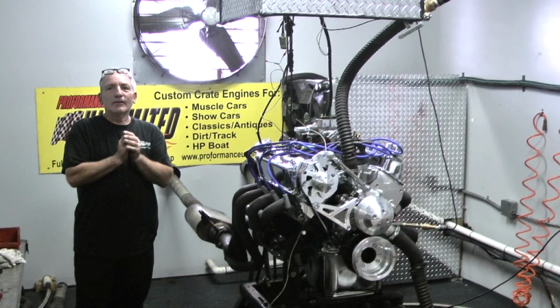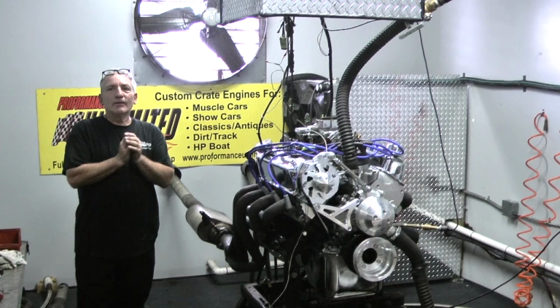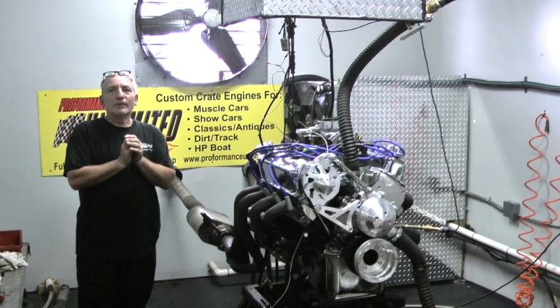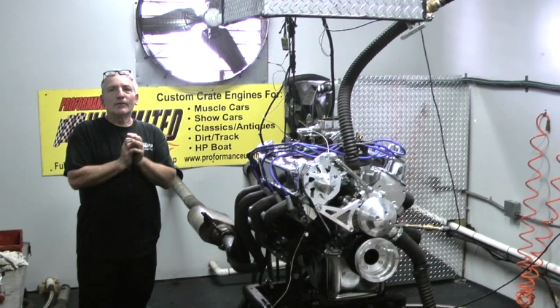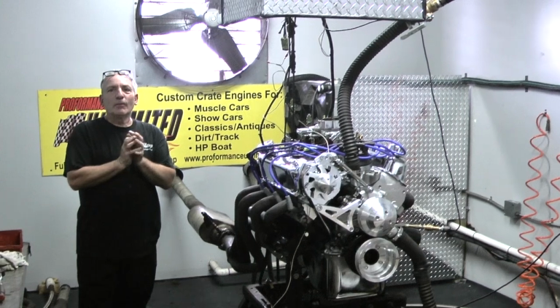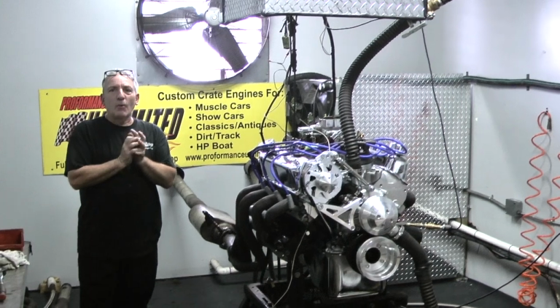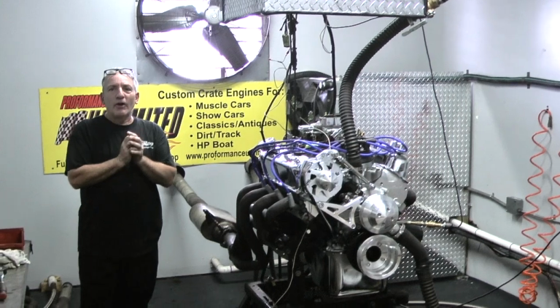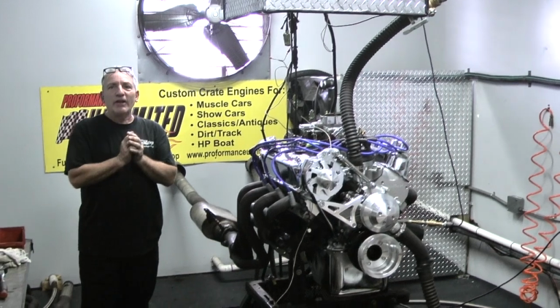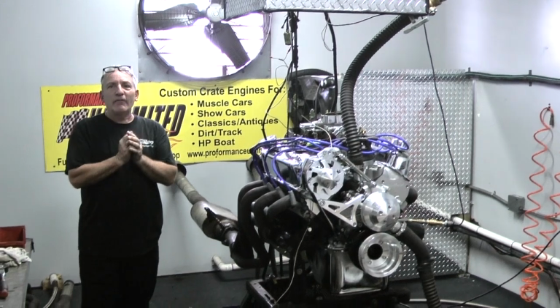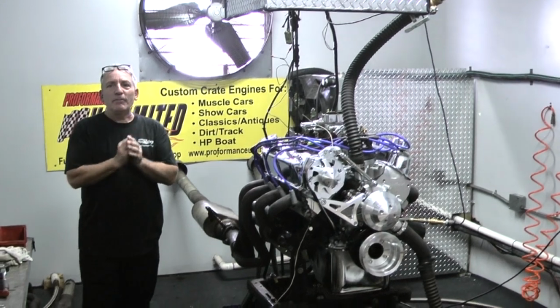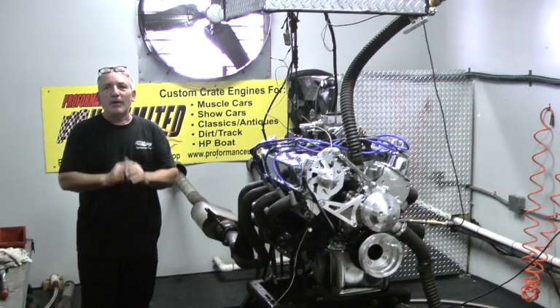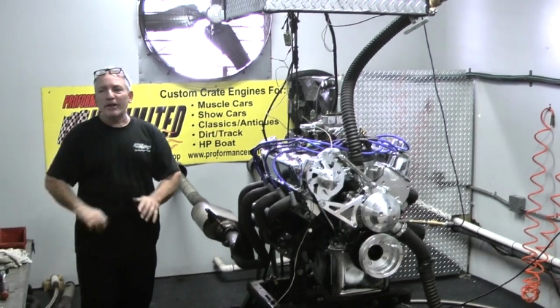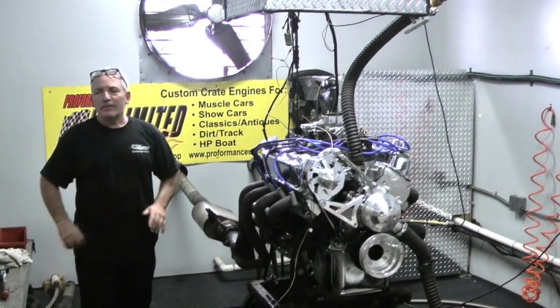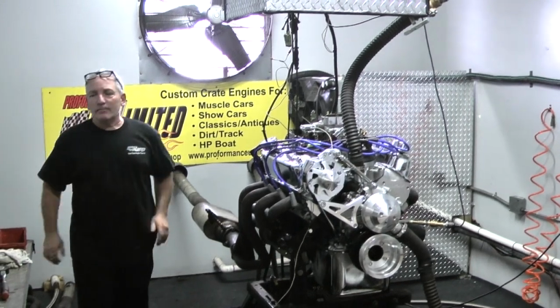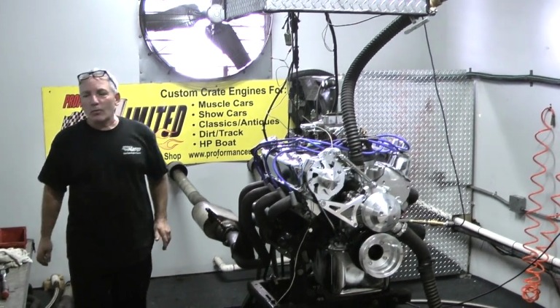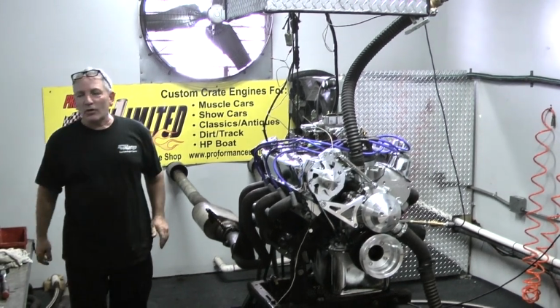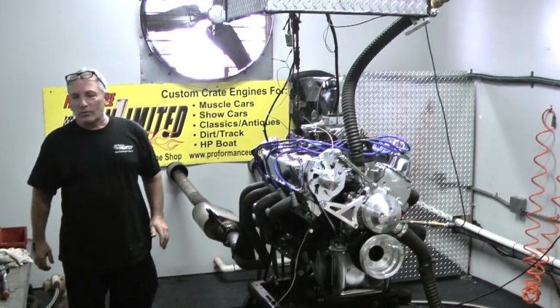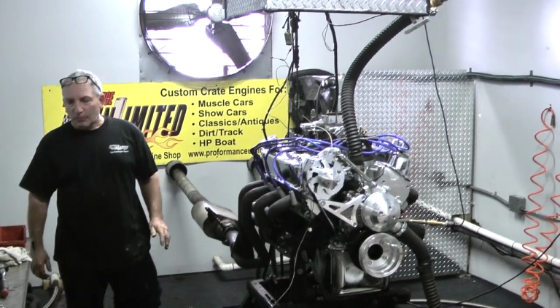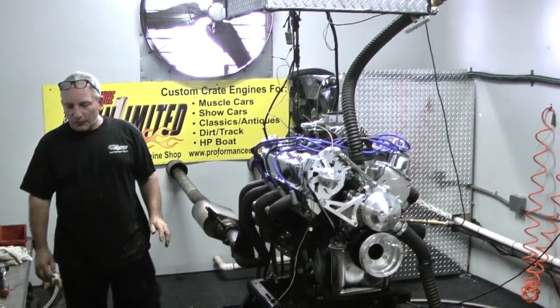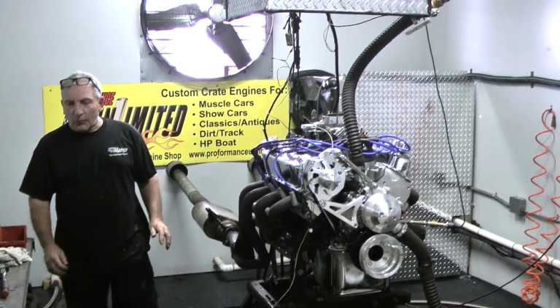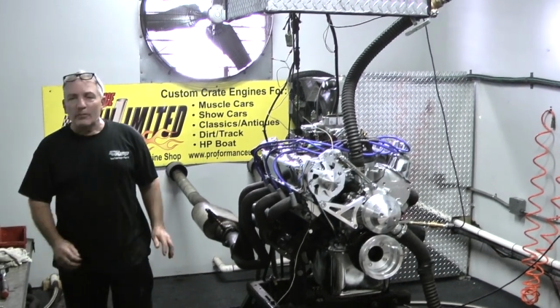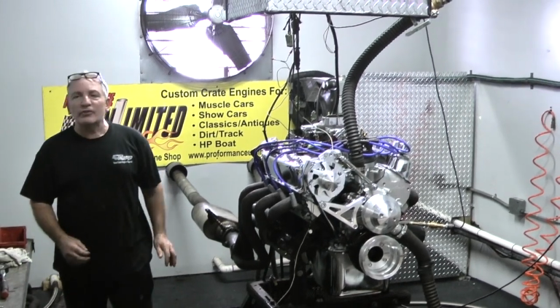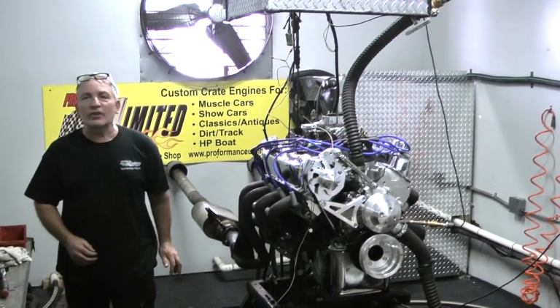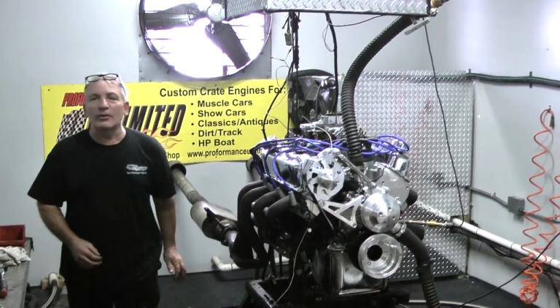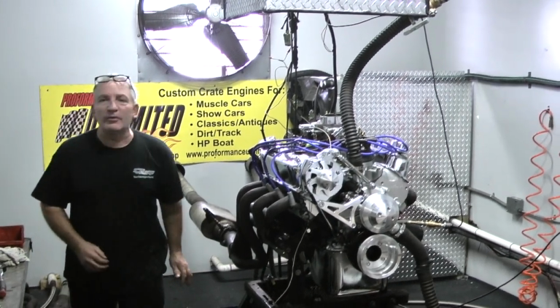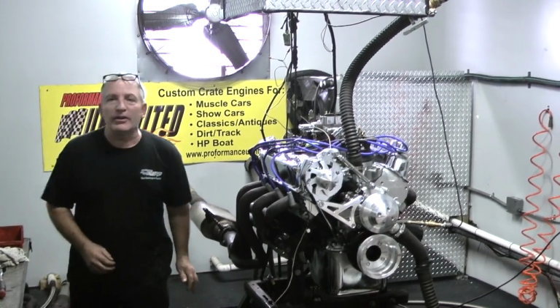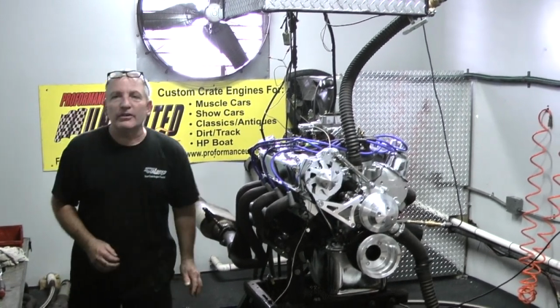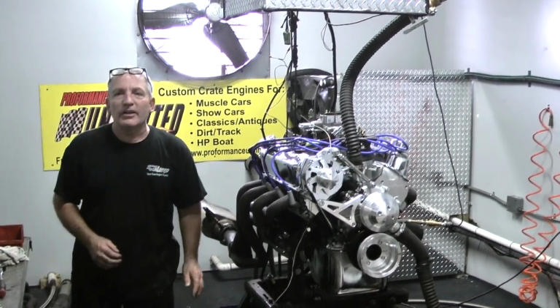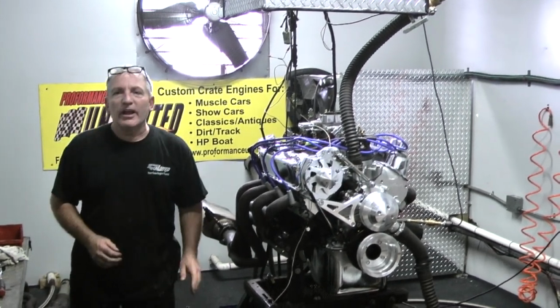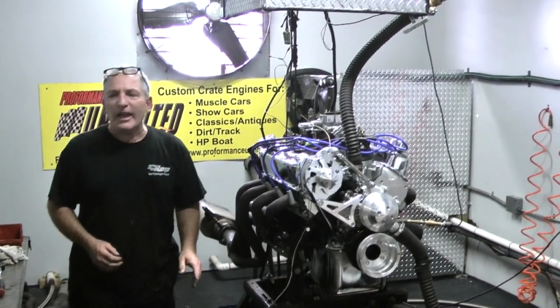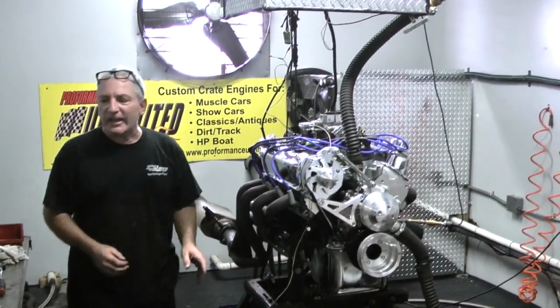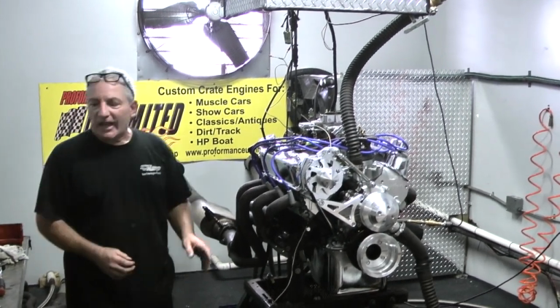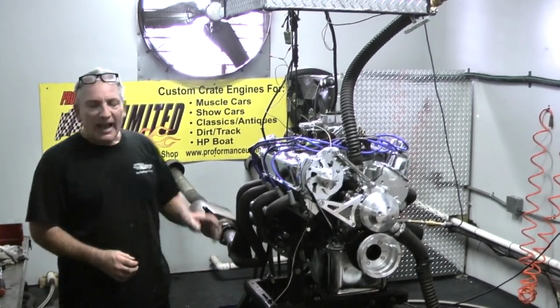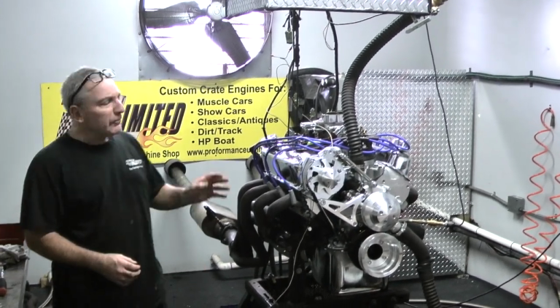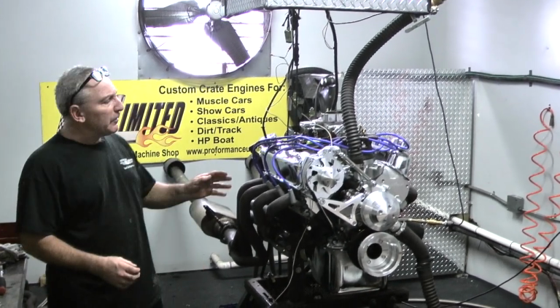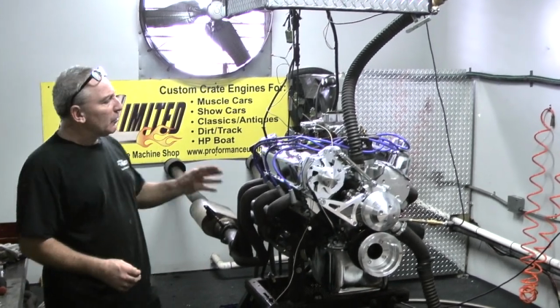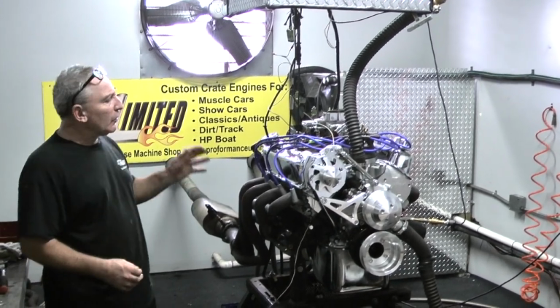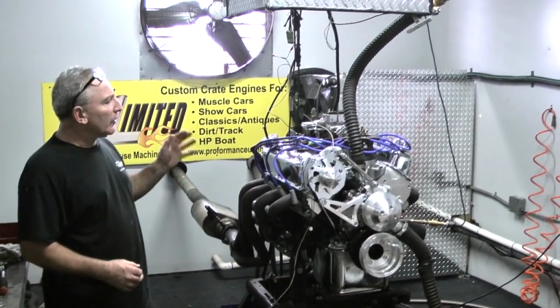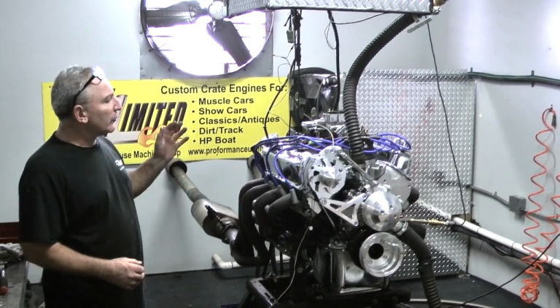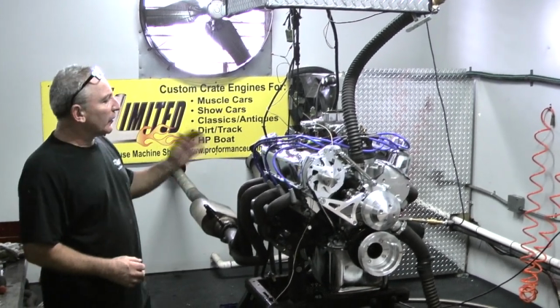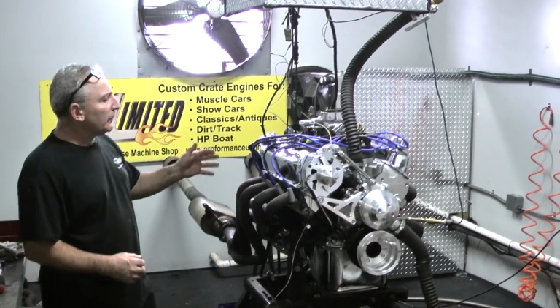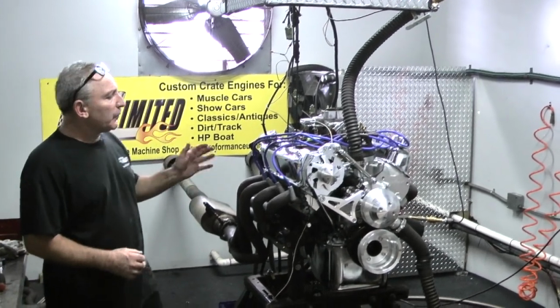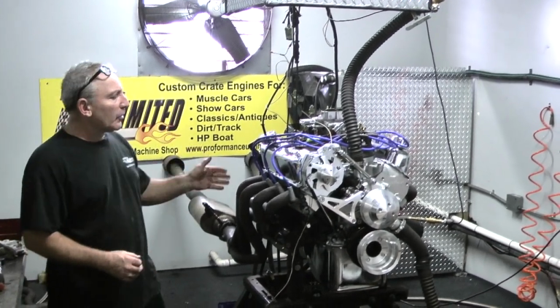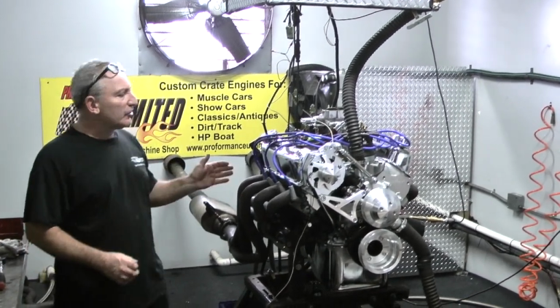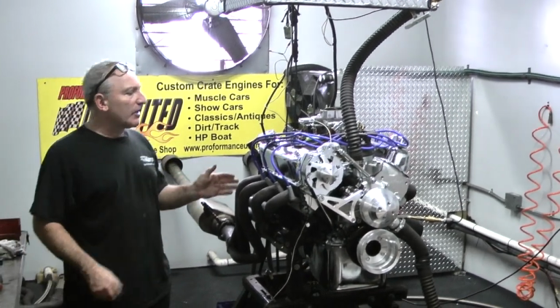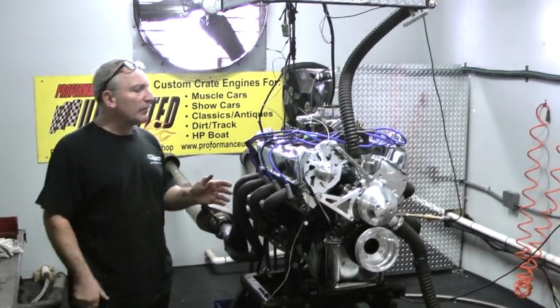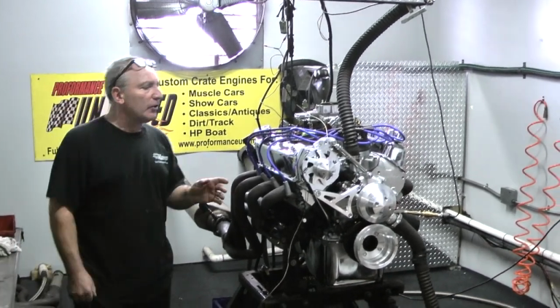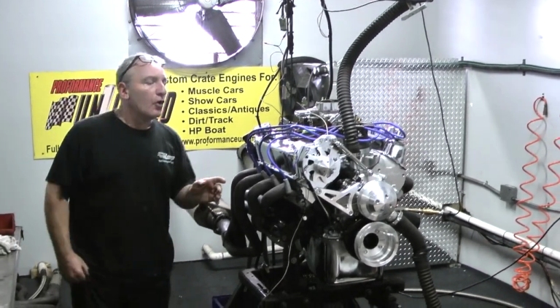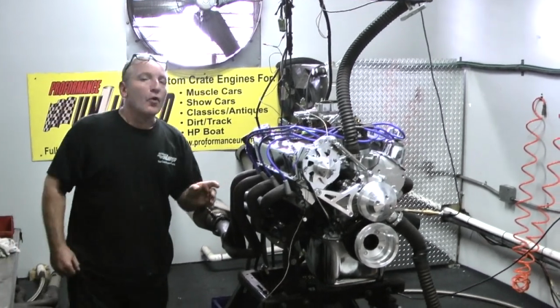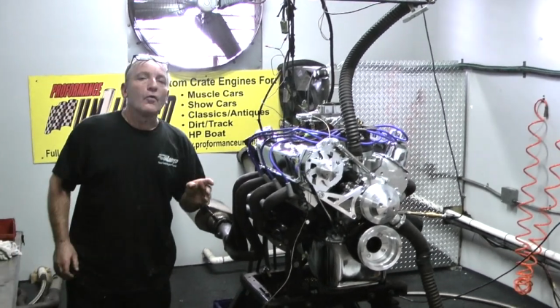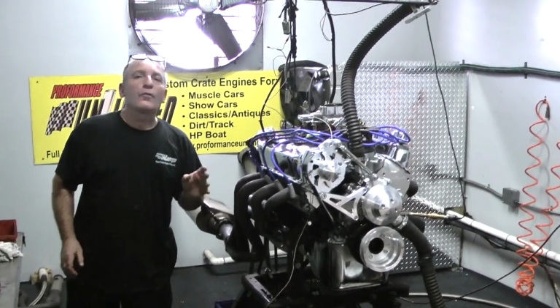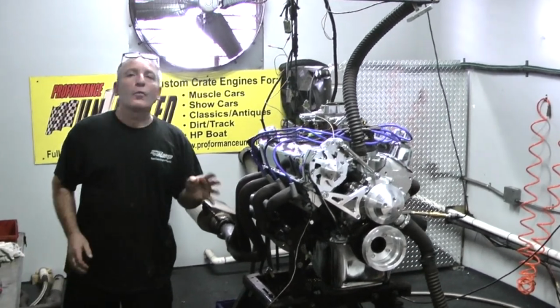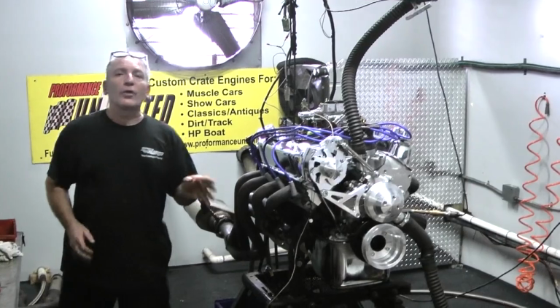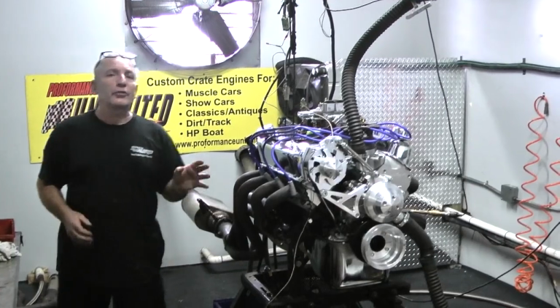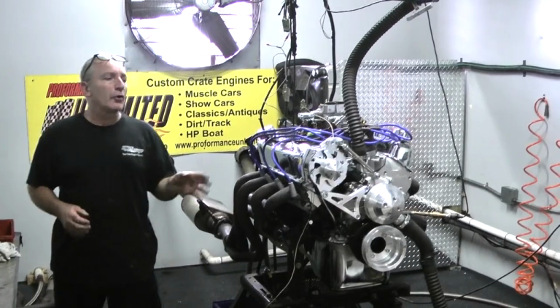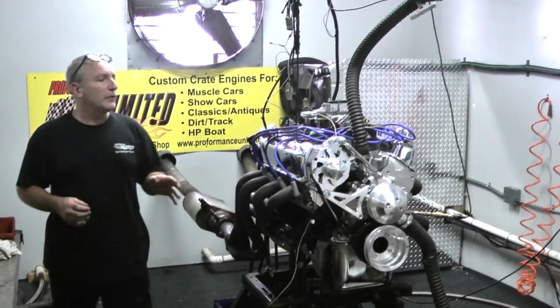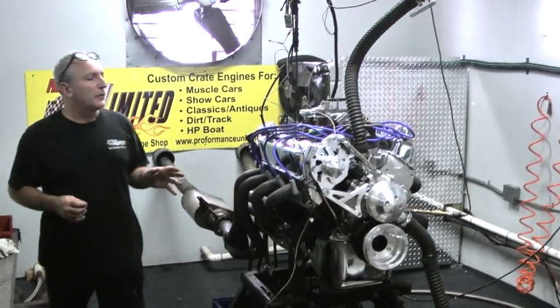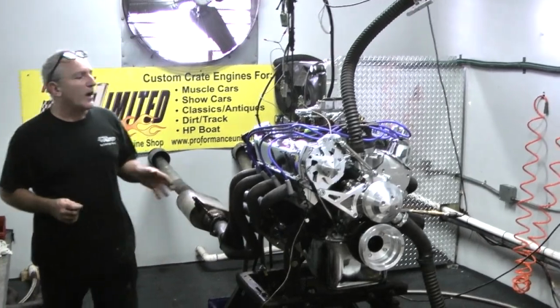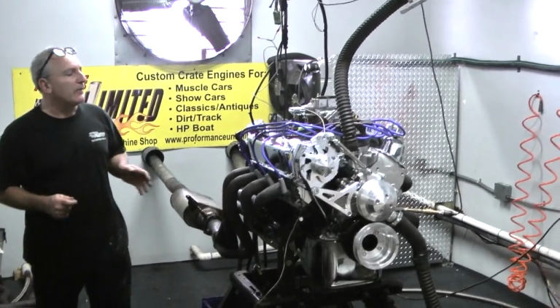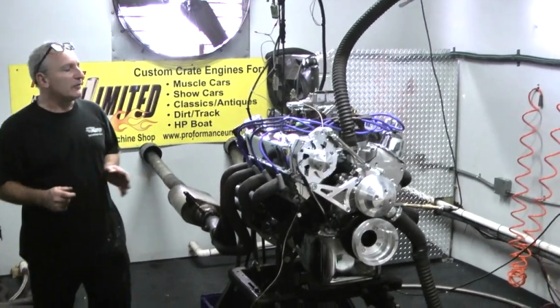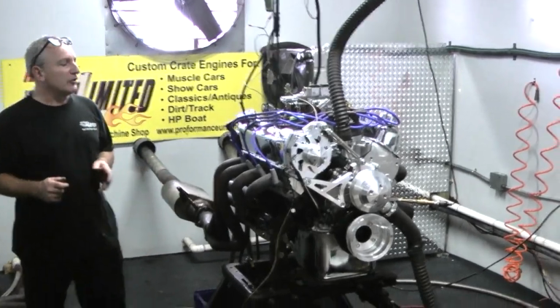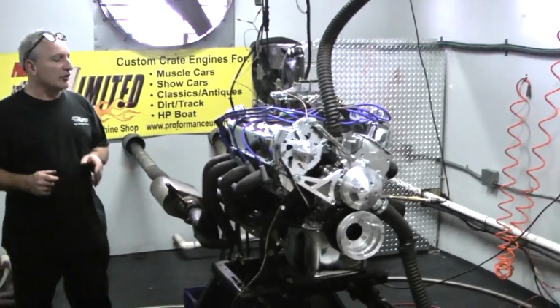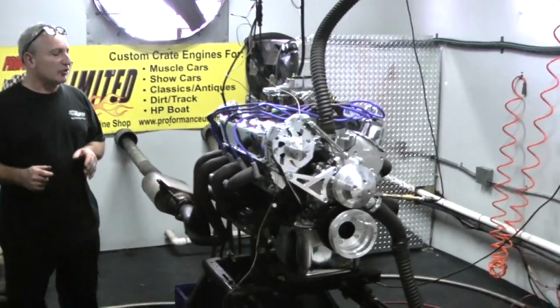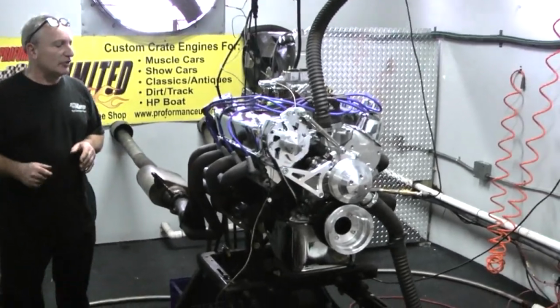Good morning everybody. Welcome to Performance Unlimited. How can you be one of our 347,435 editions?